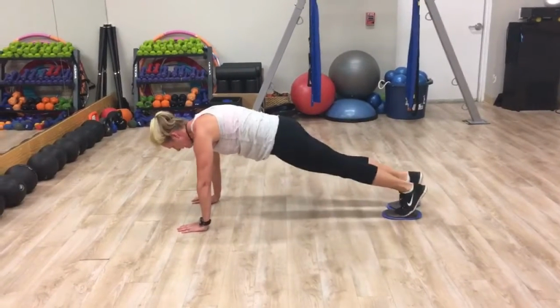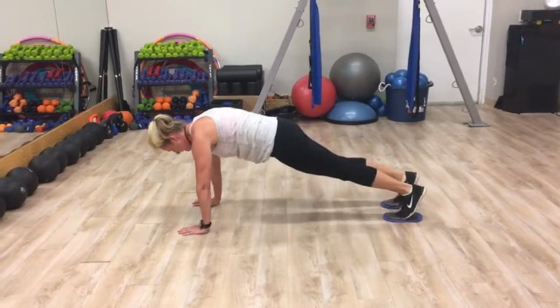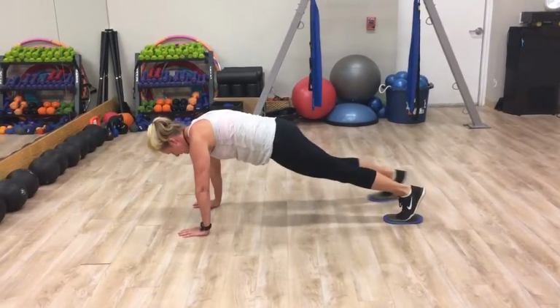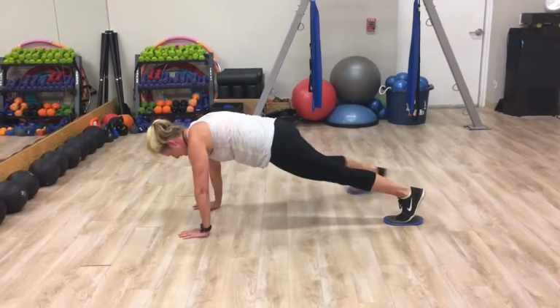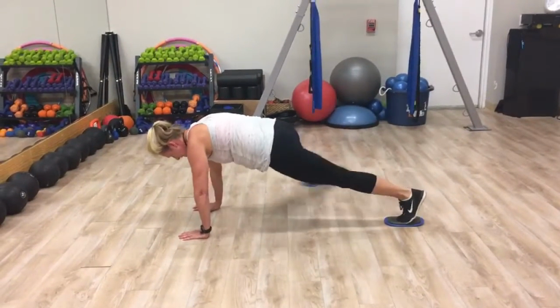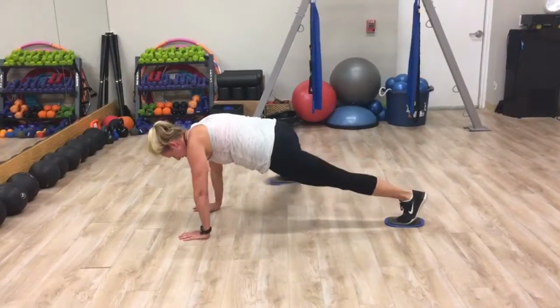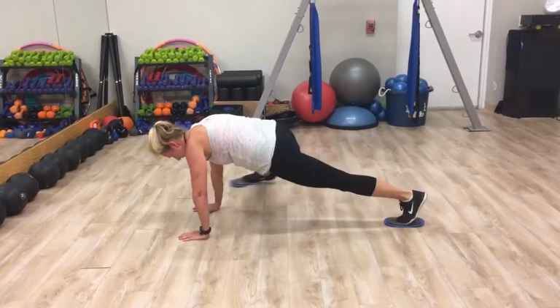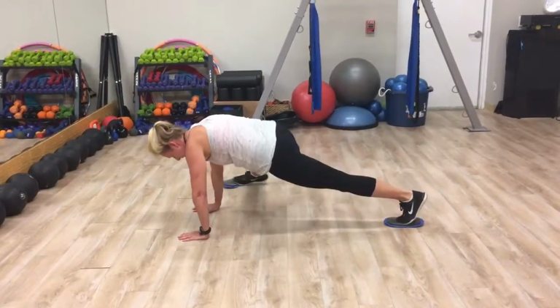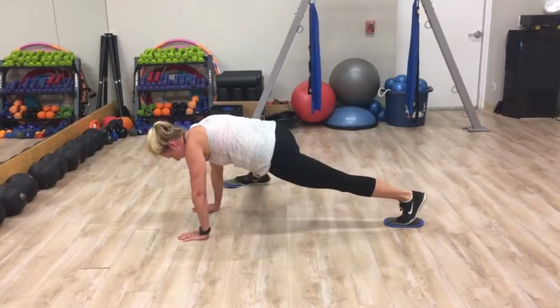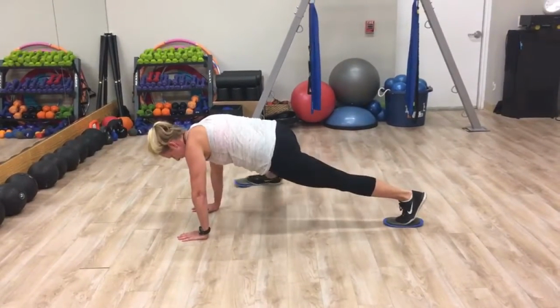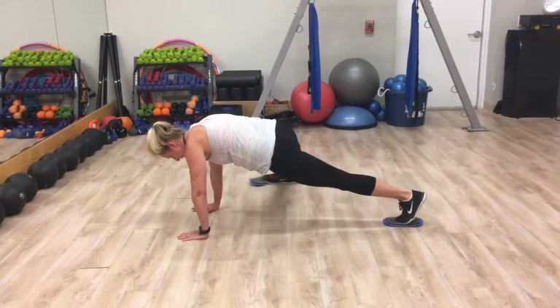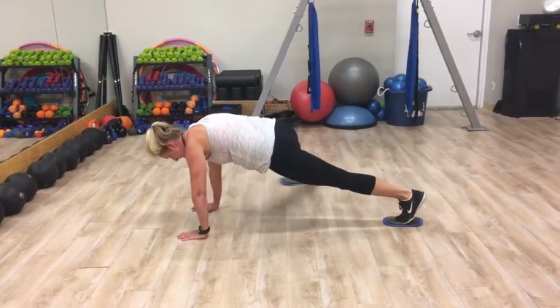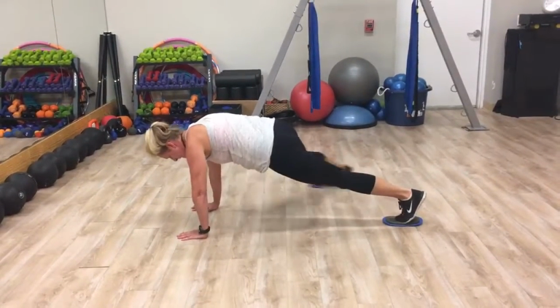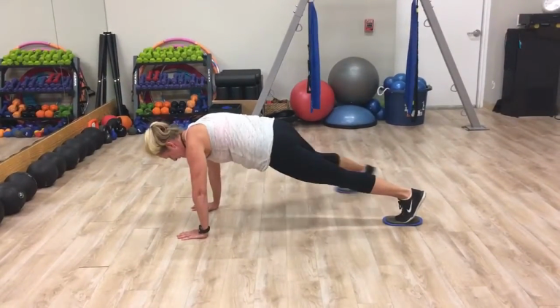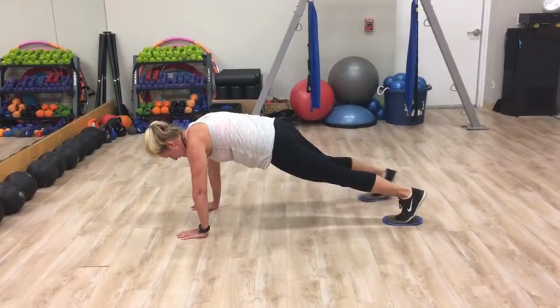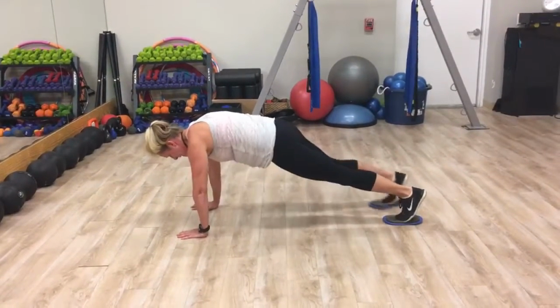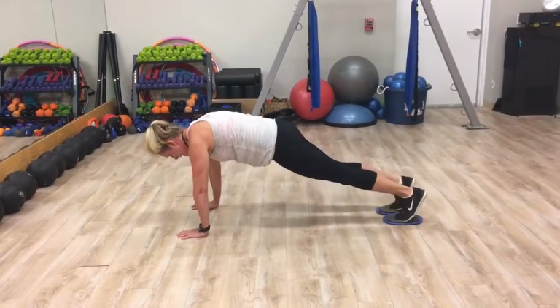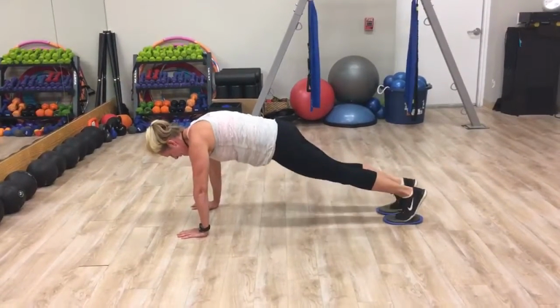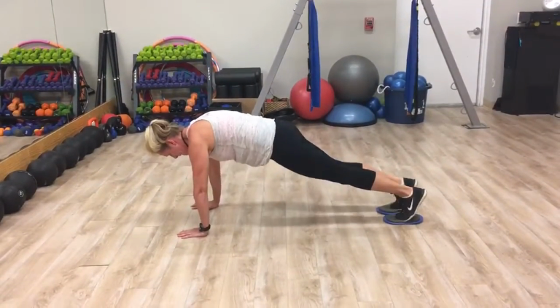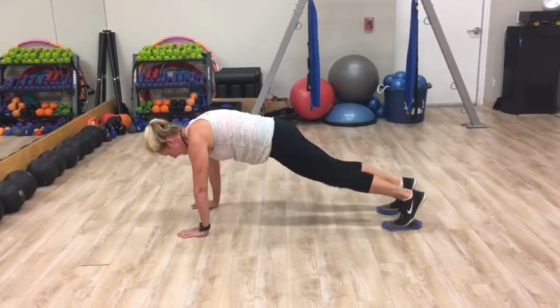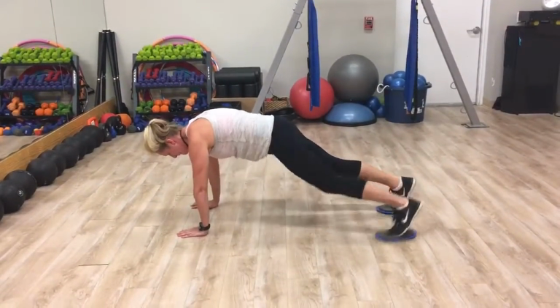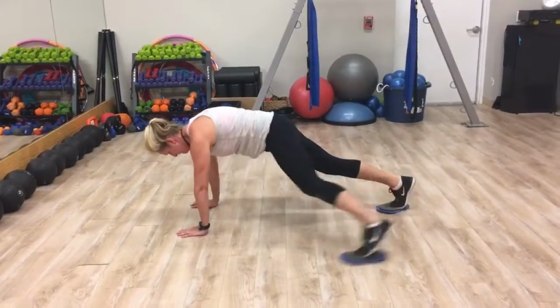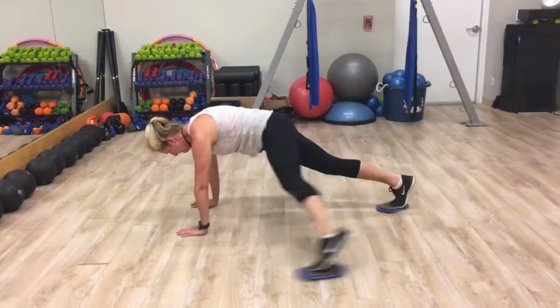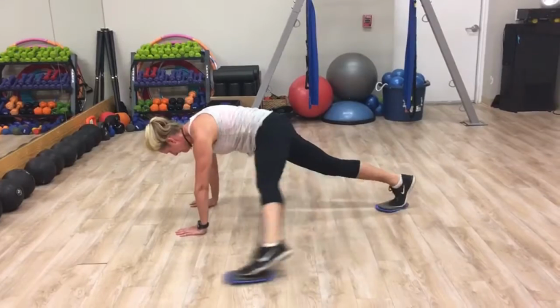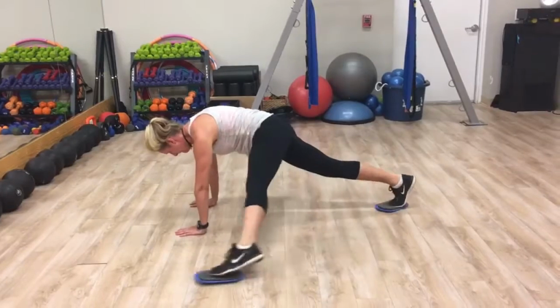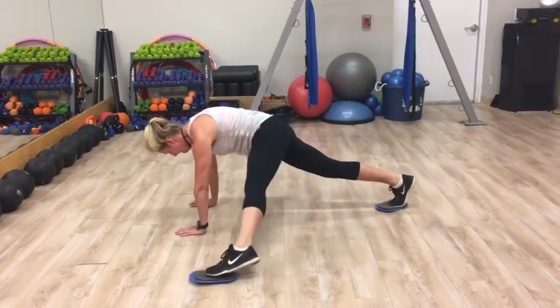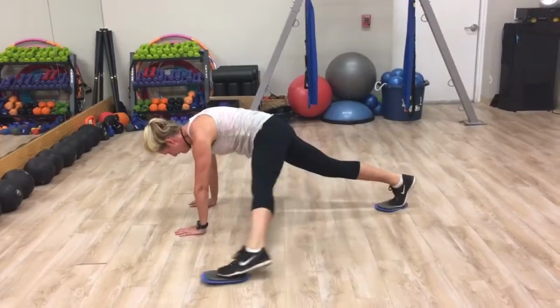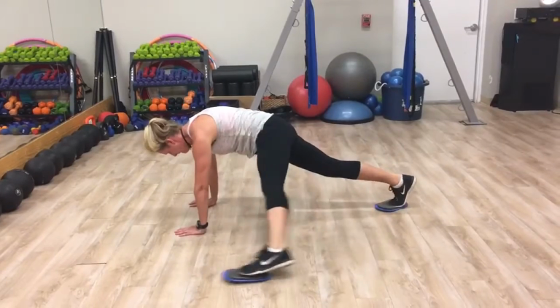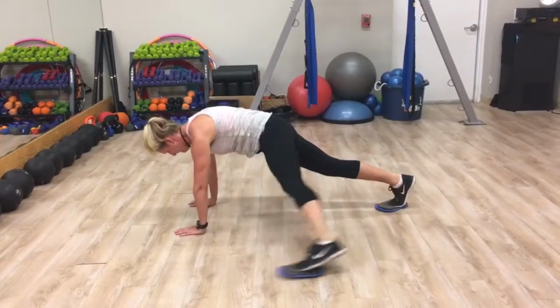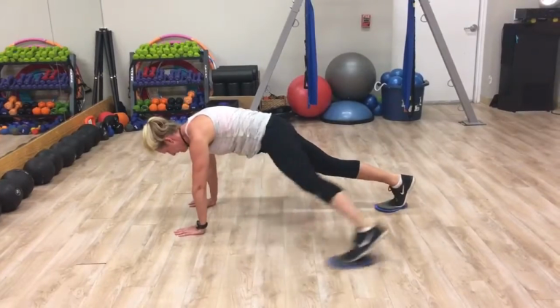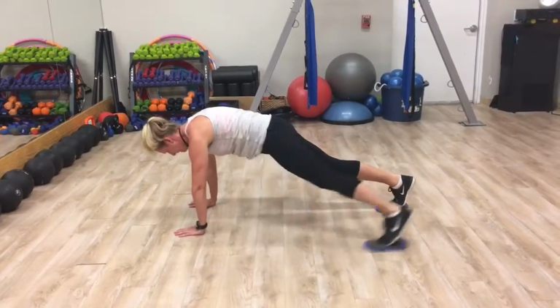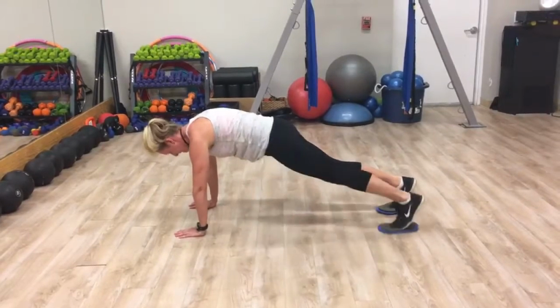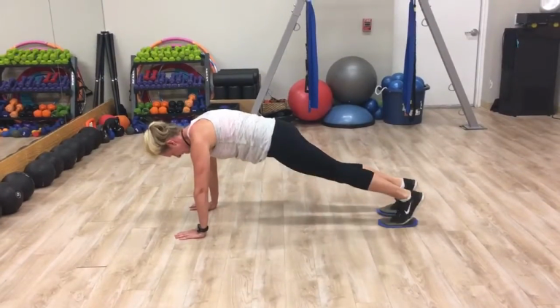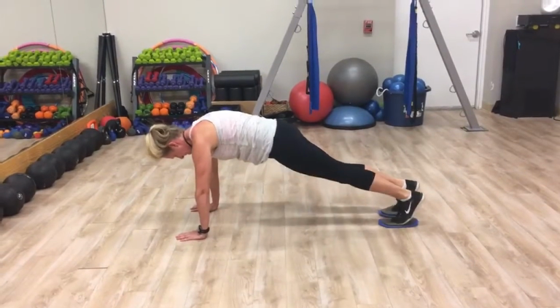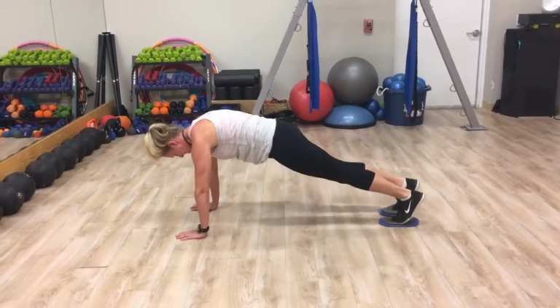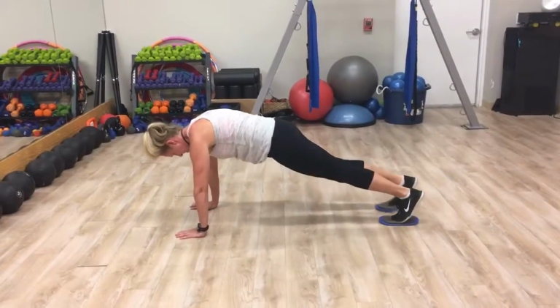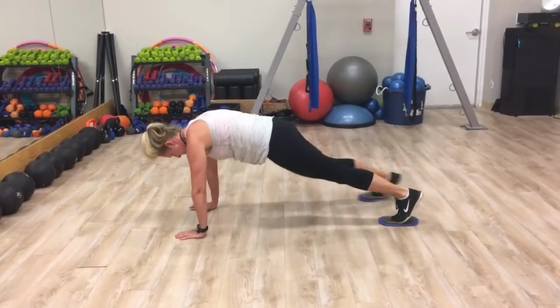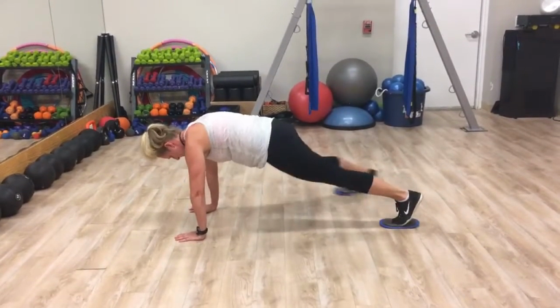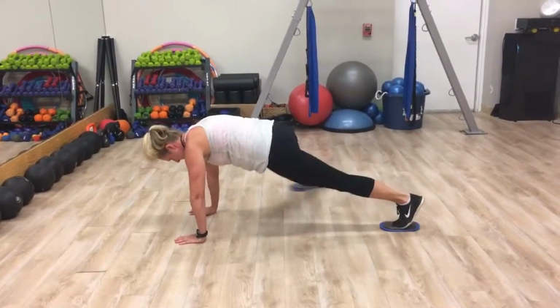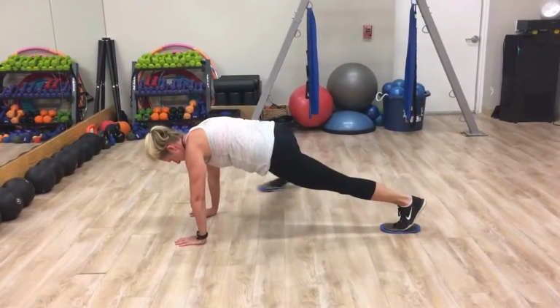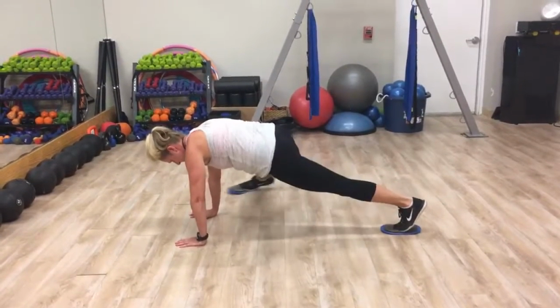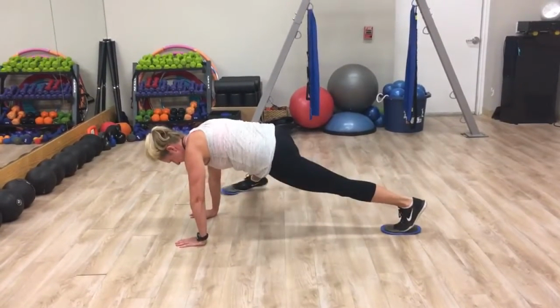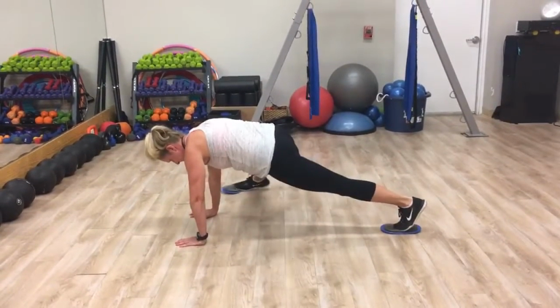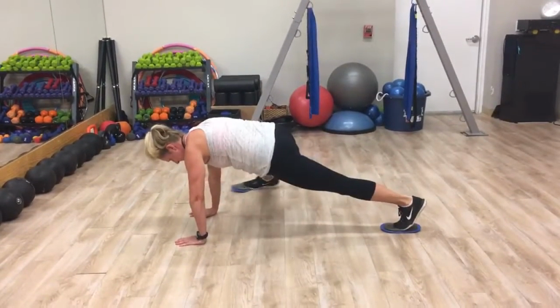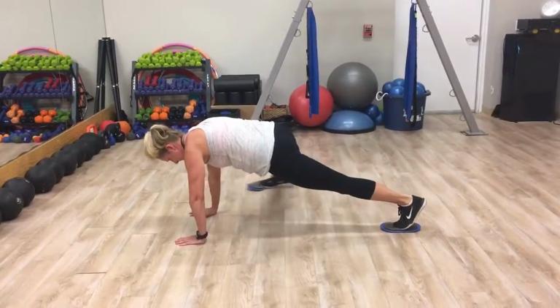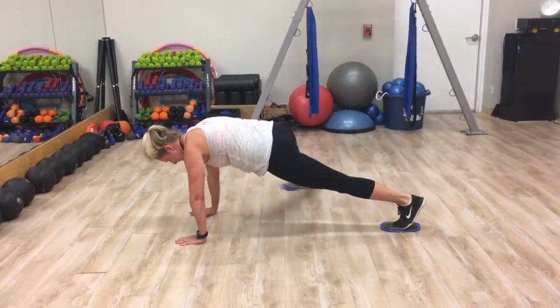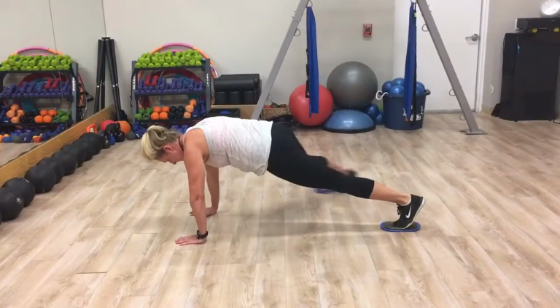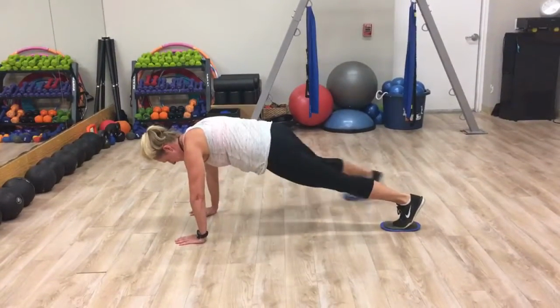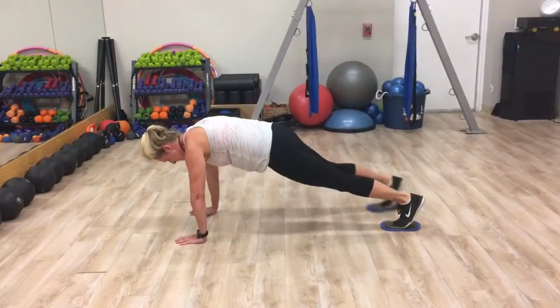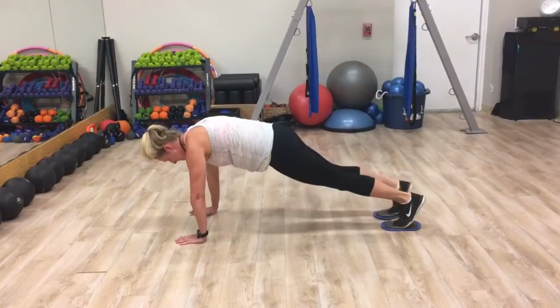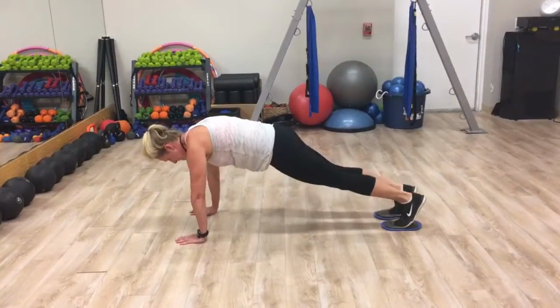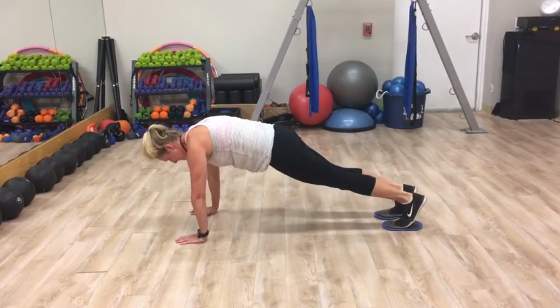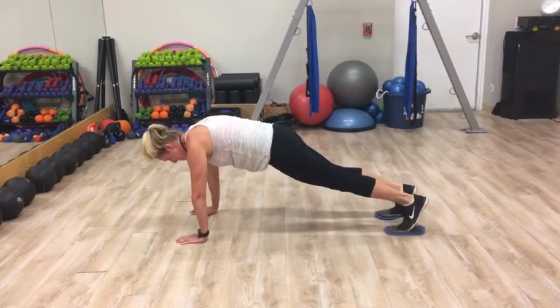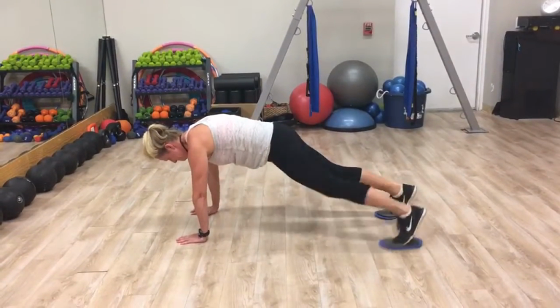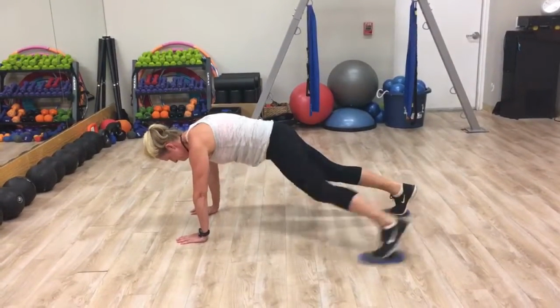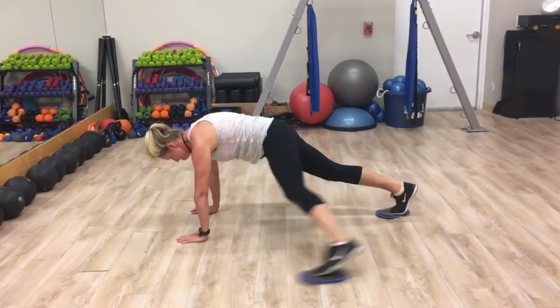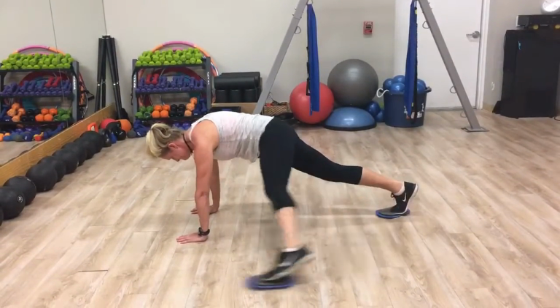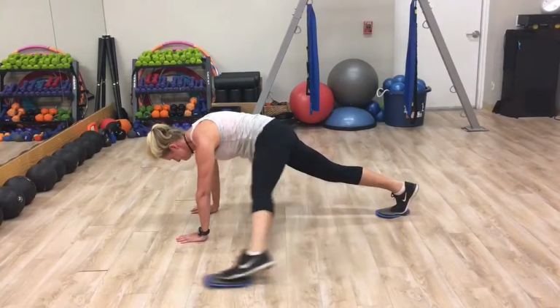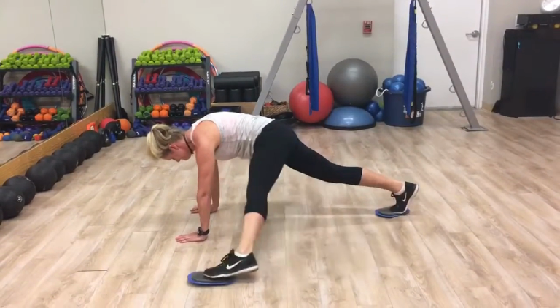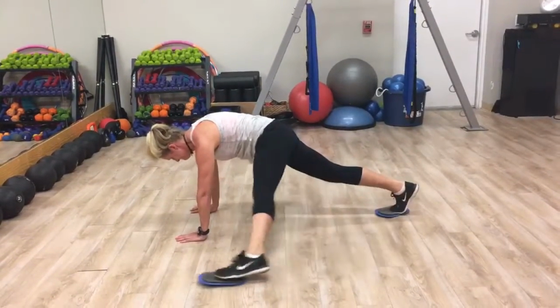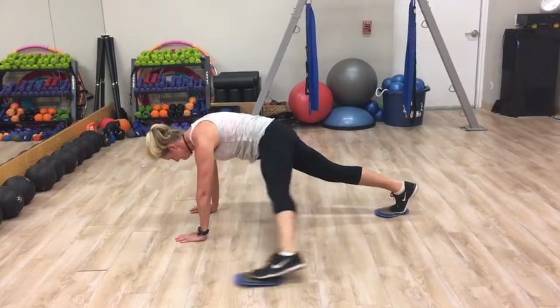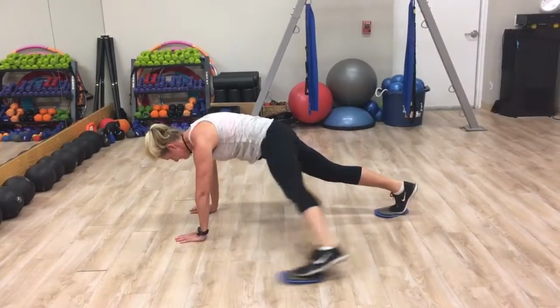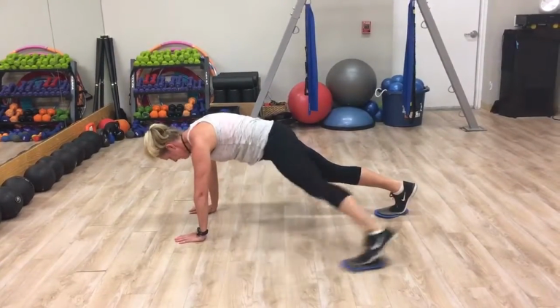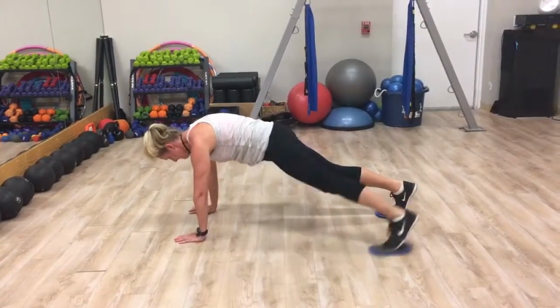Abs in, hands under your shoulders, perfect form. Great for your core, your shoulders, and a little bit of leg action.